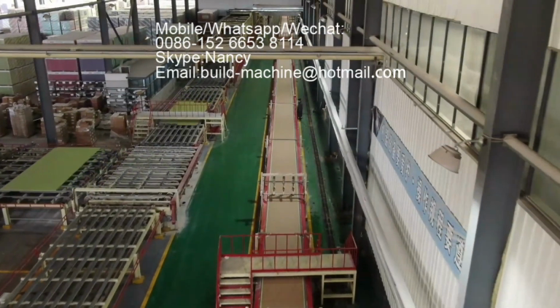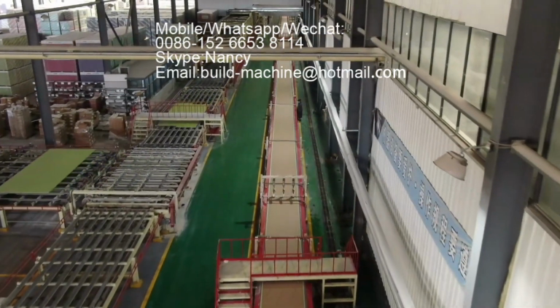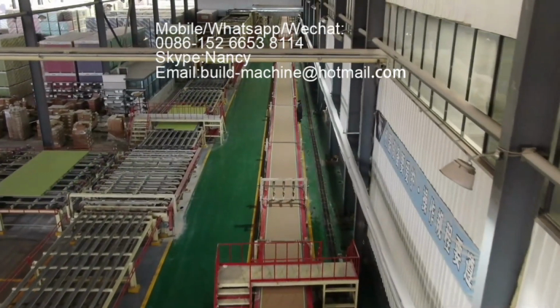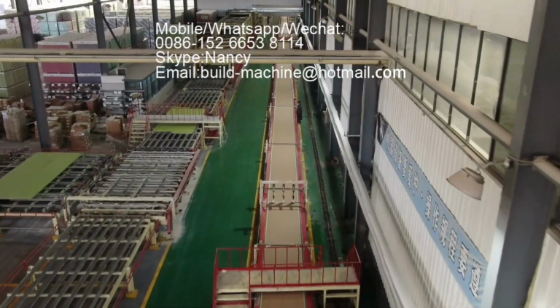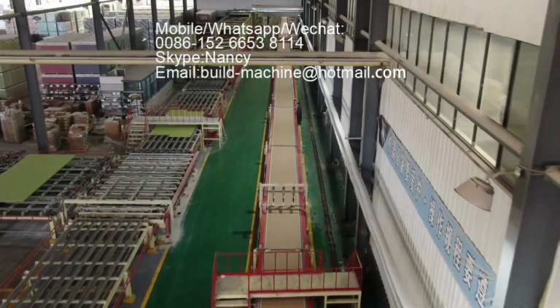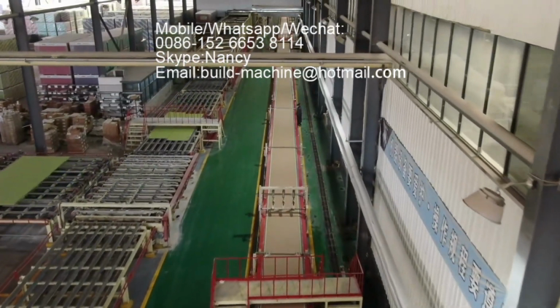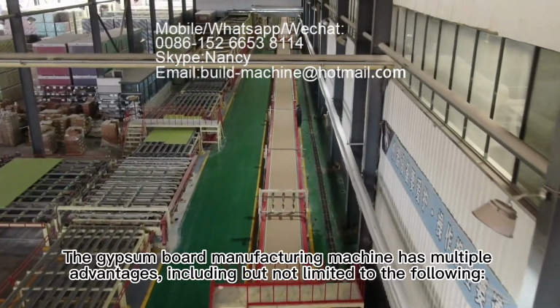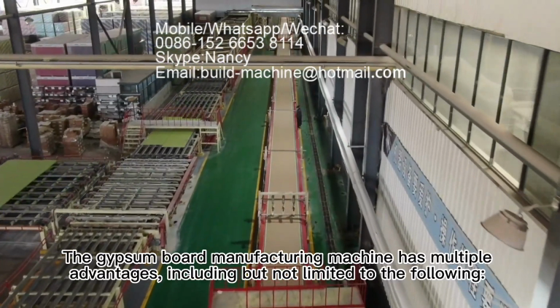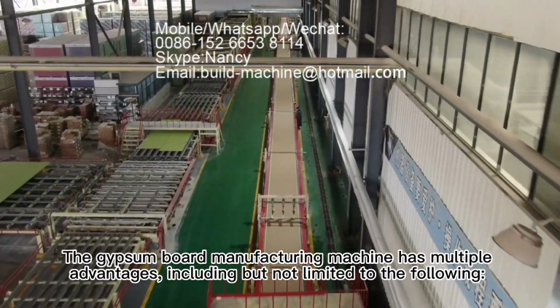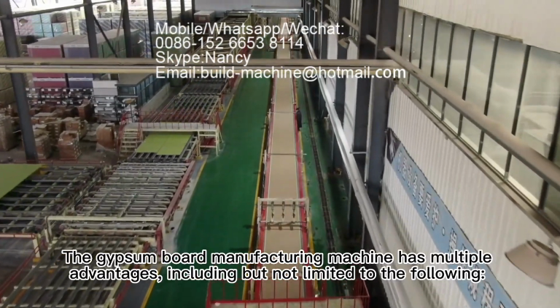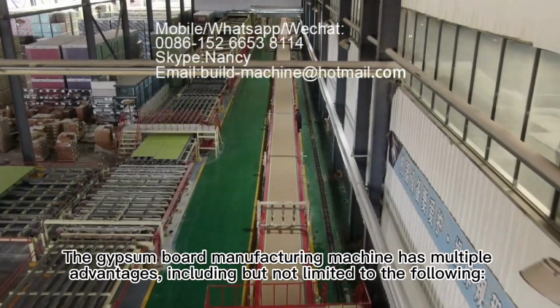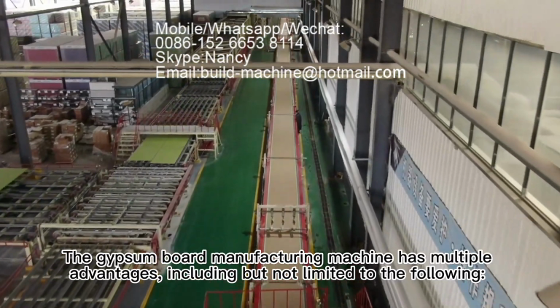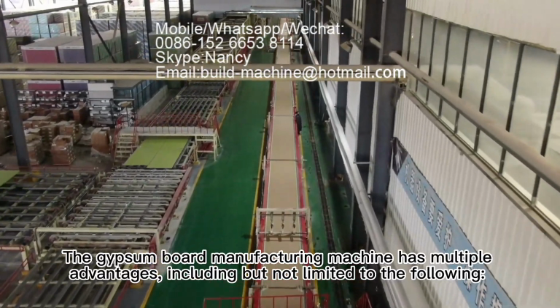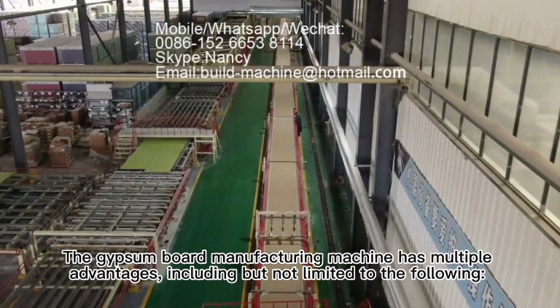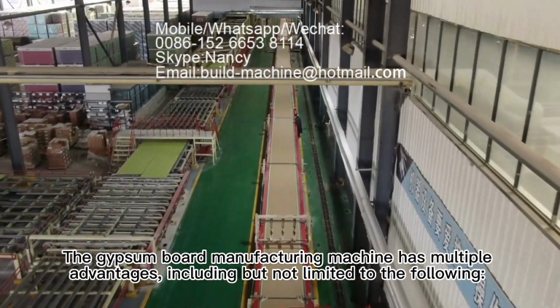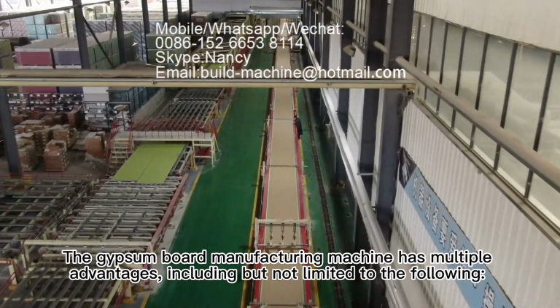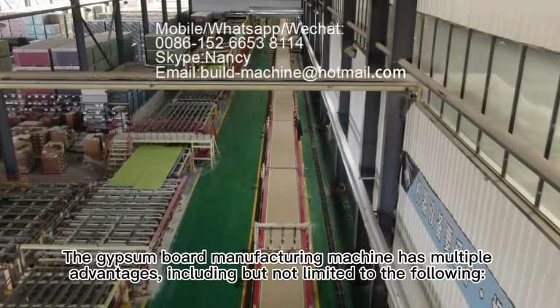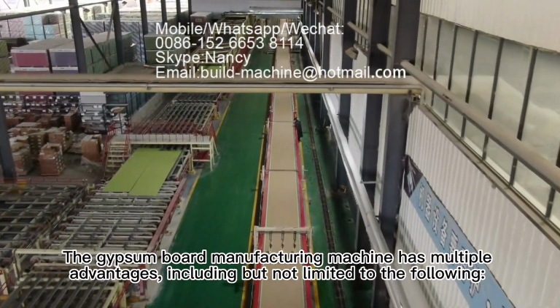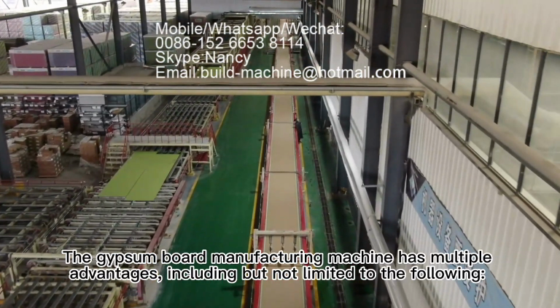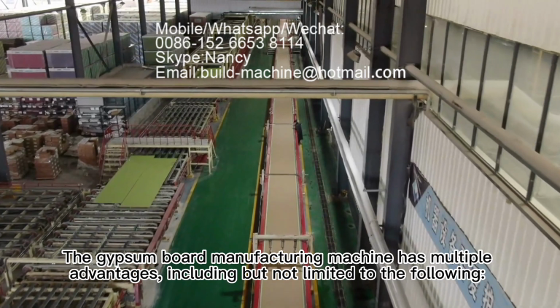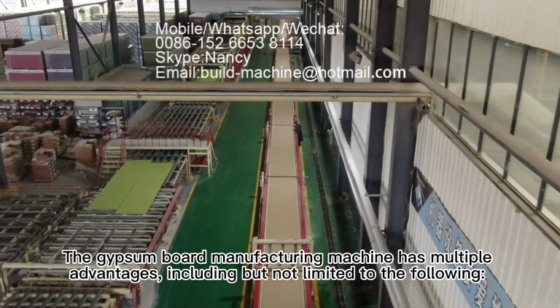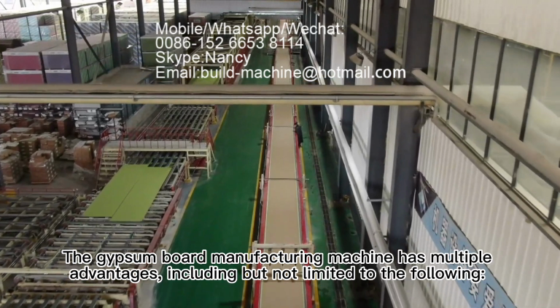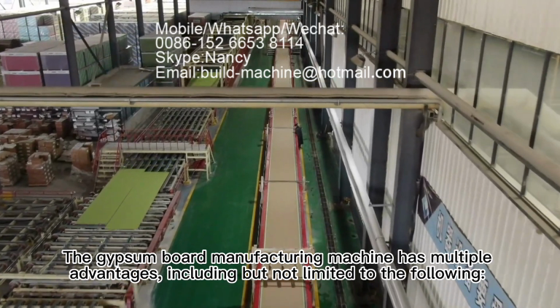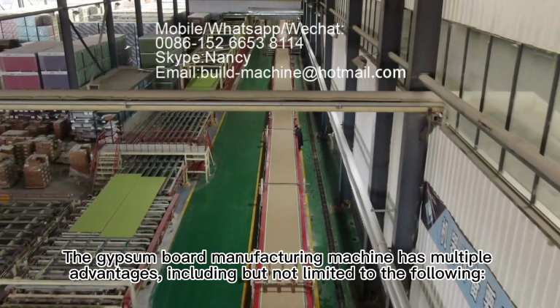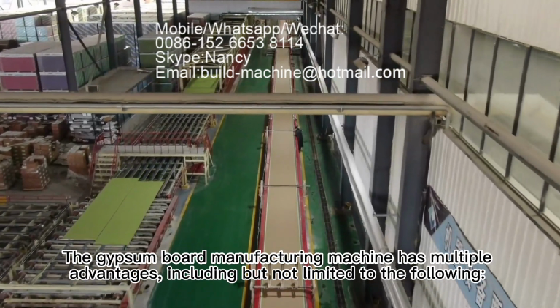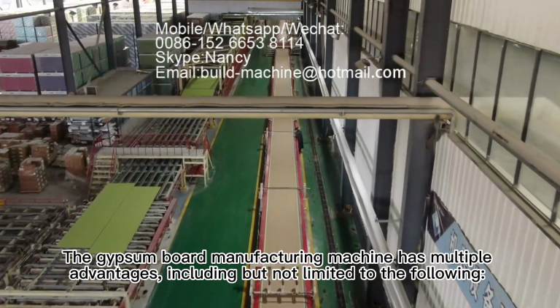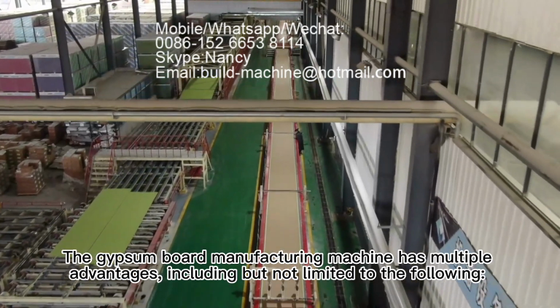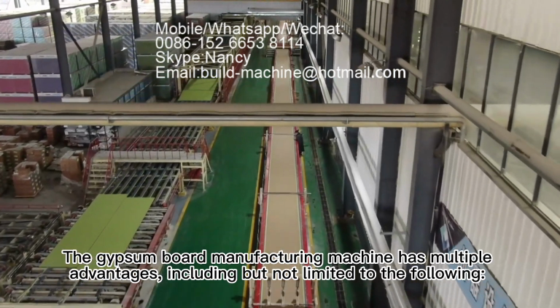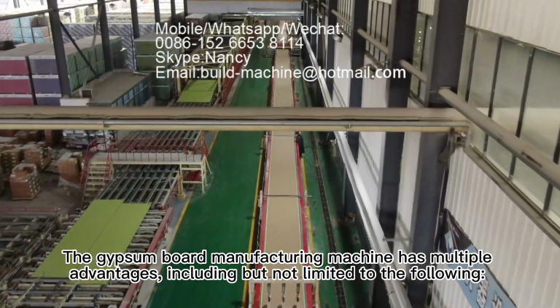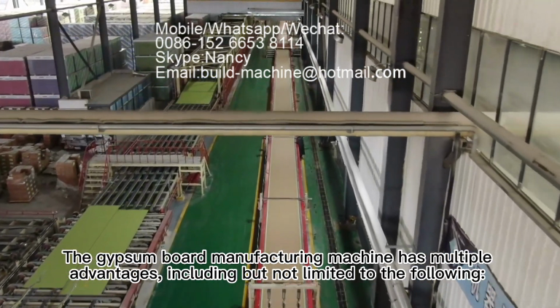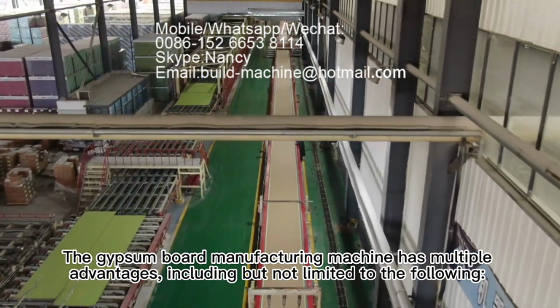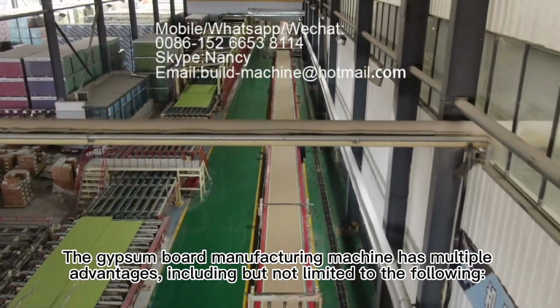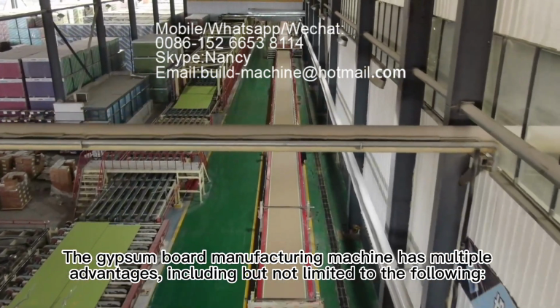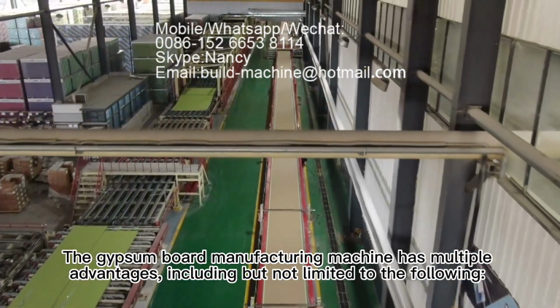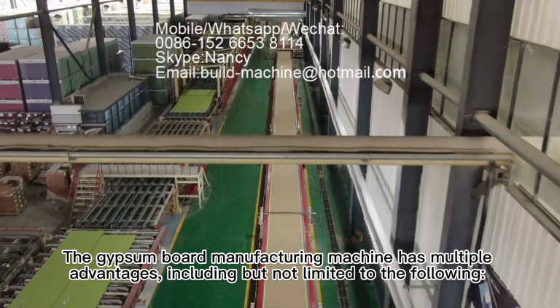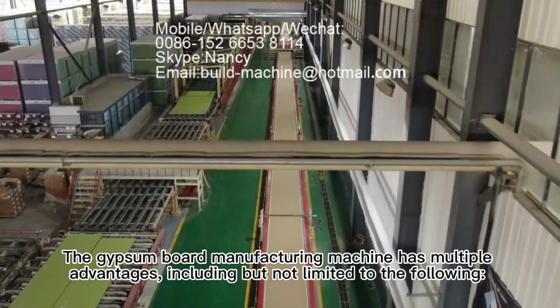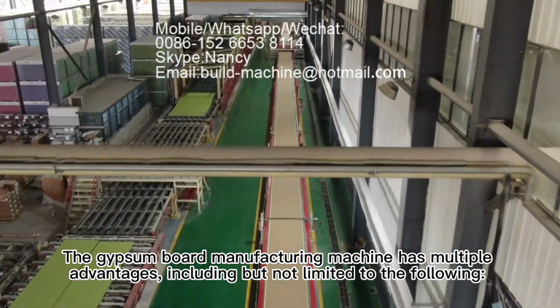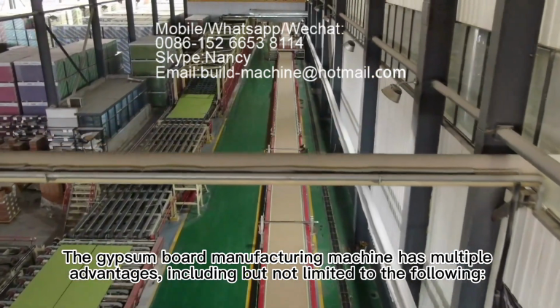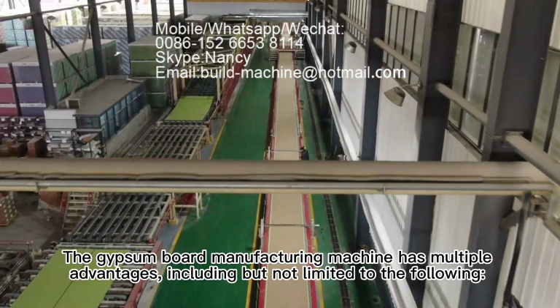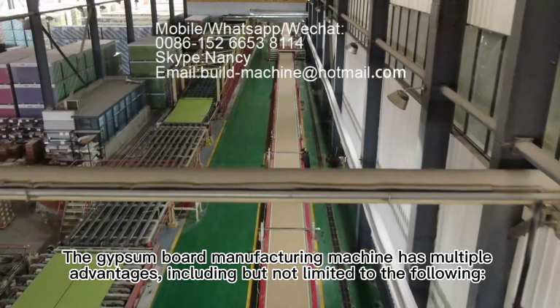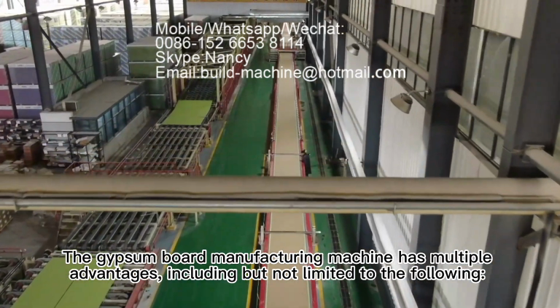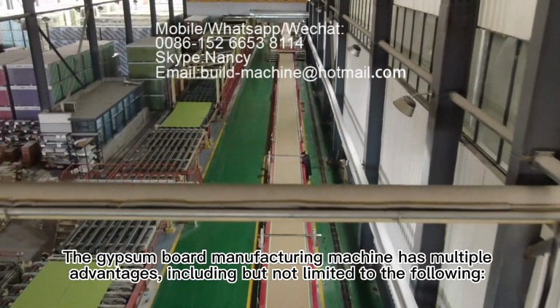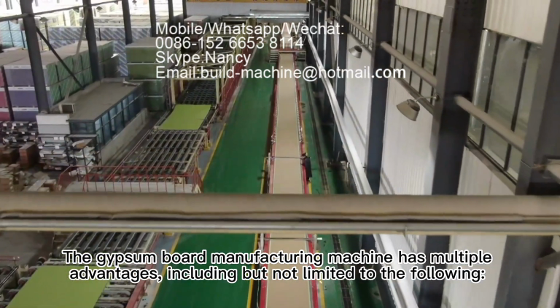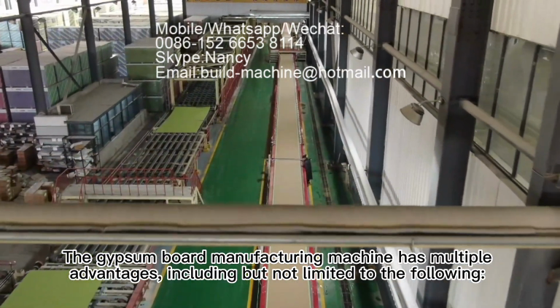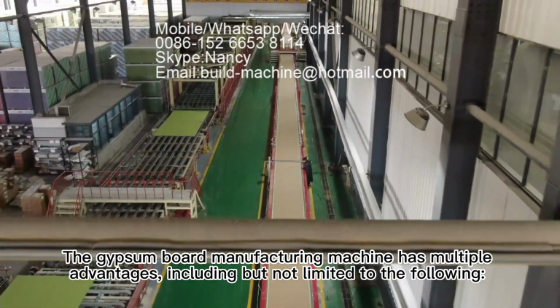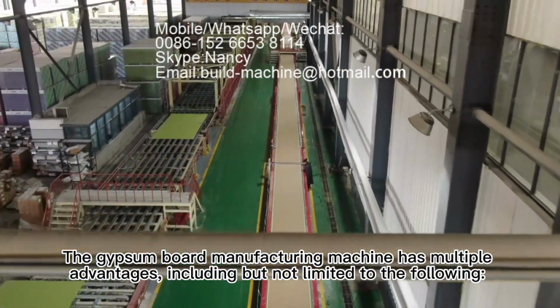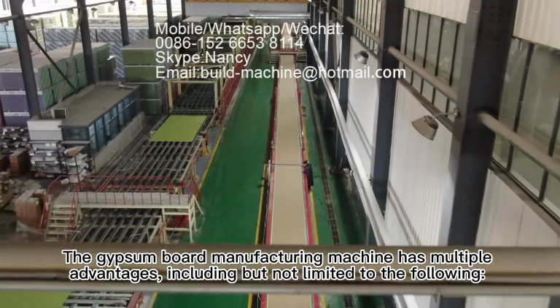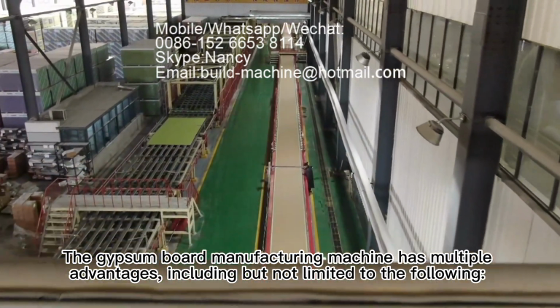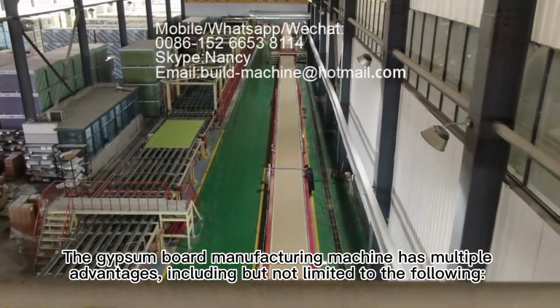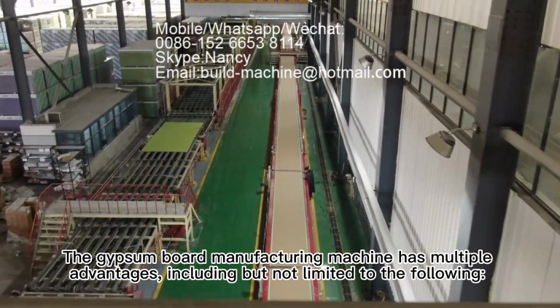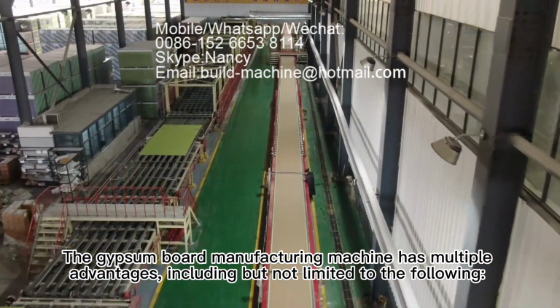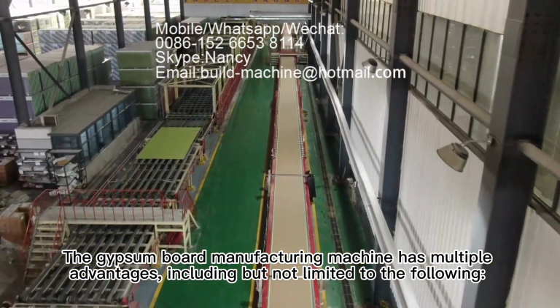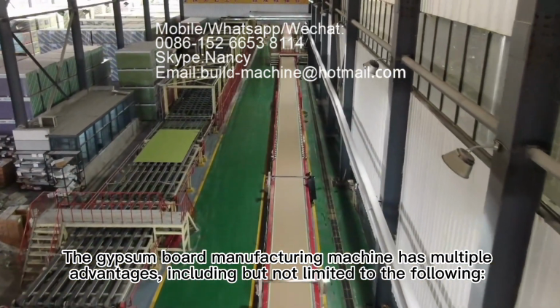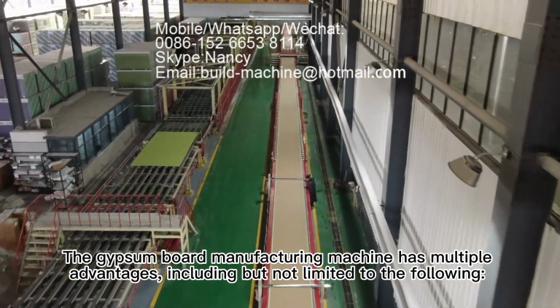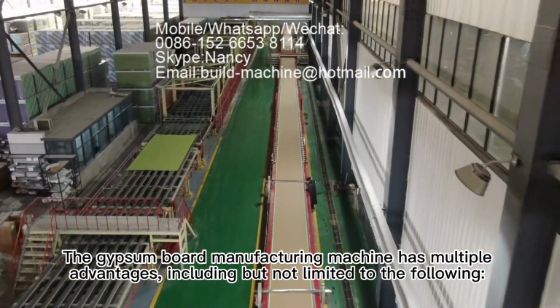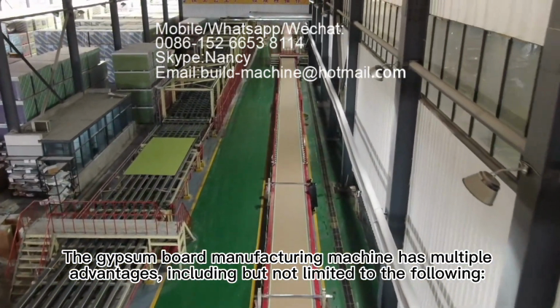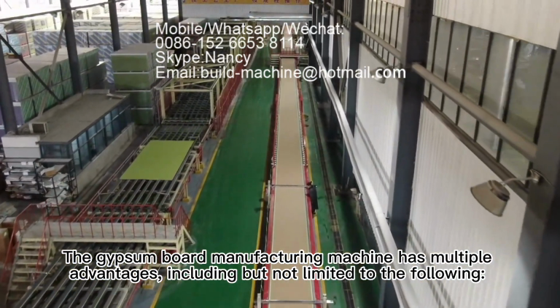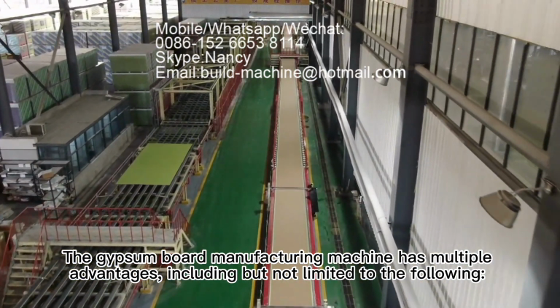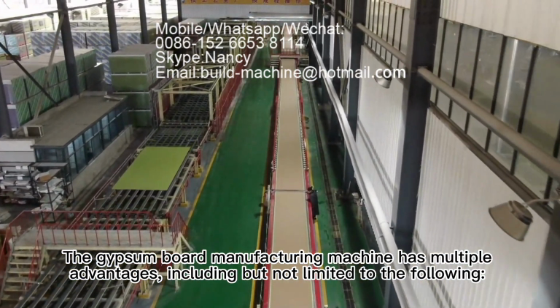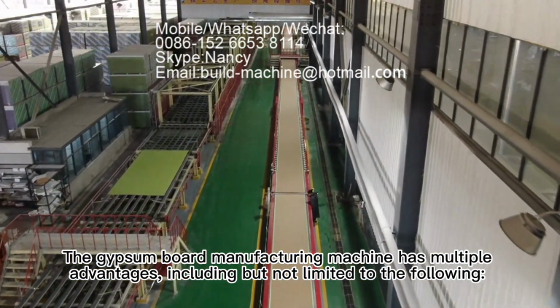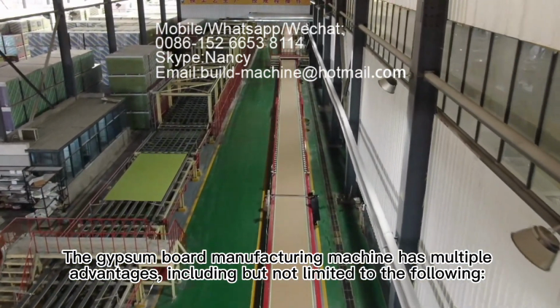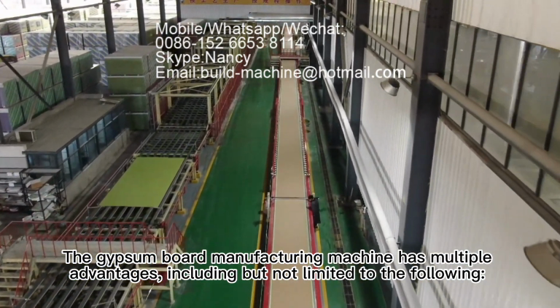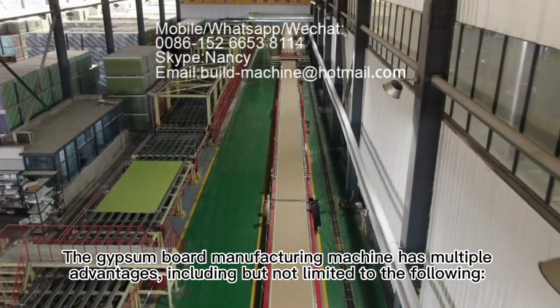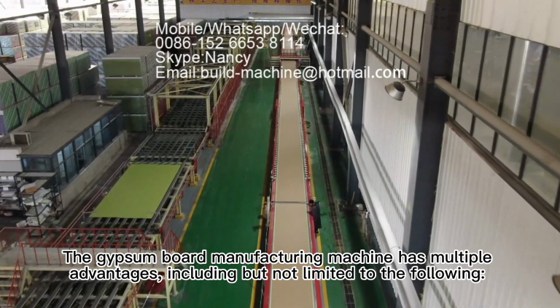The gypsum board manufacturing machine has multiple advantages, including but not limited to the following.